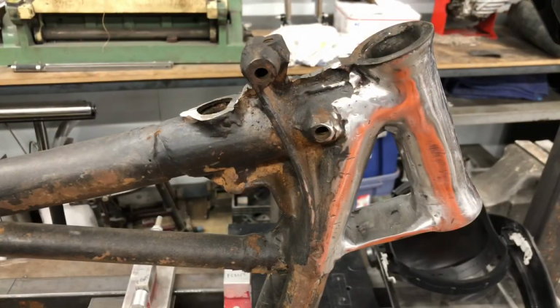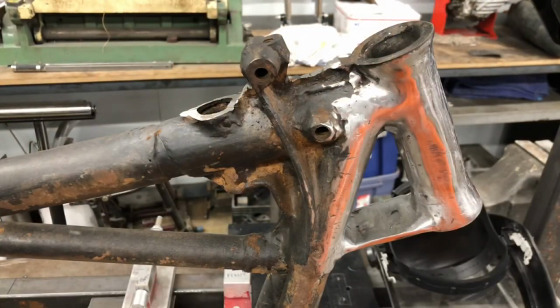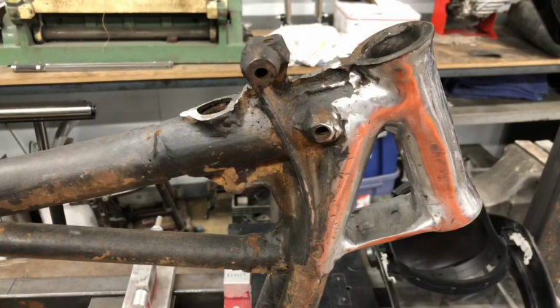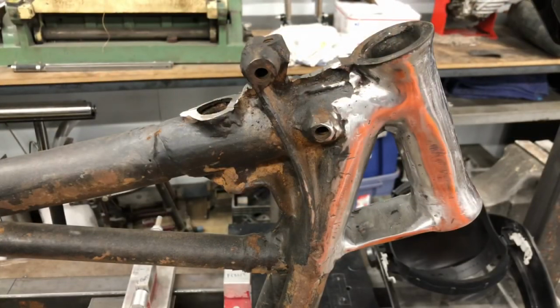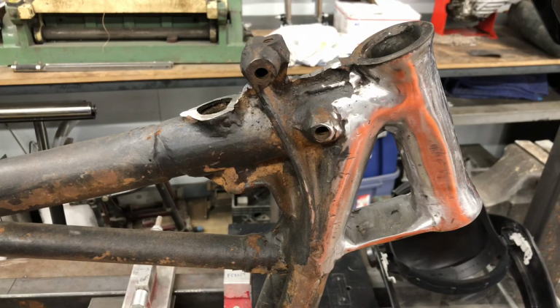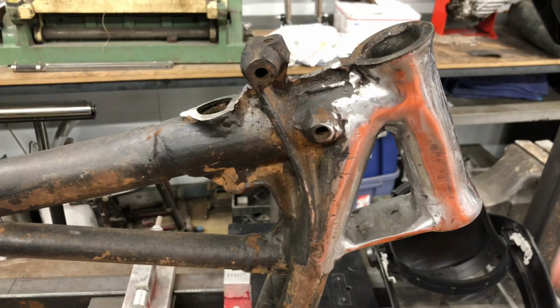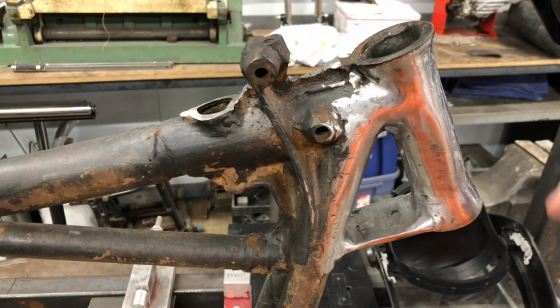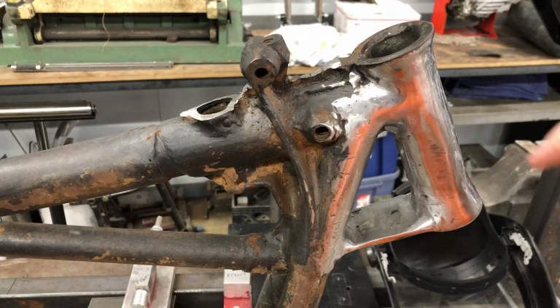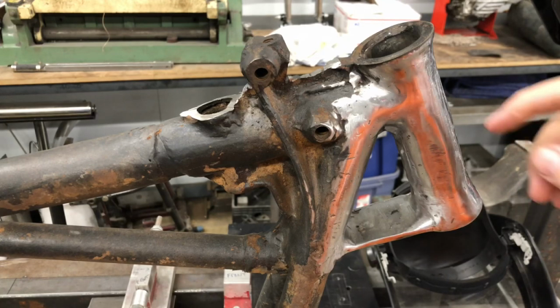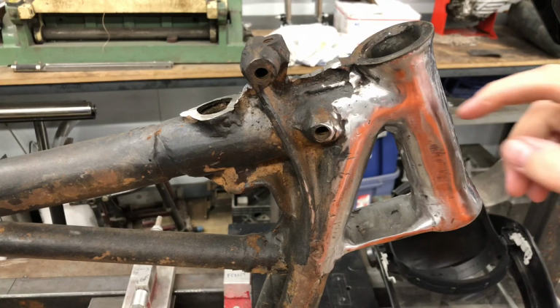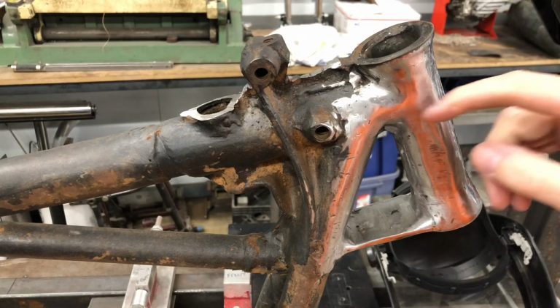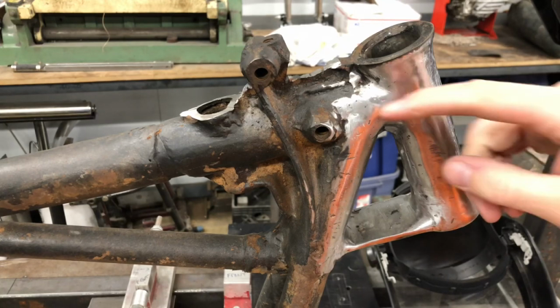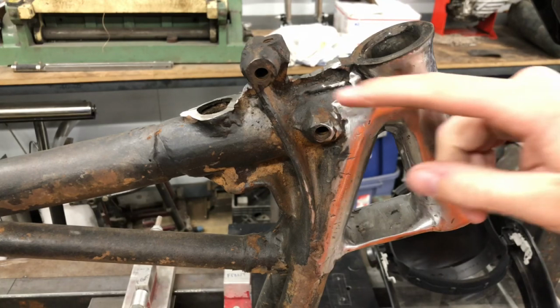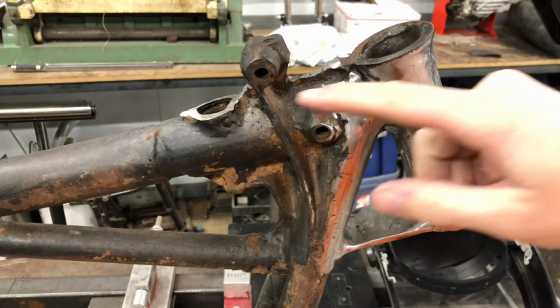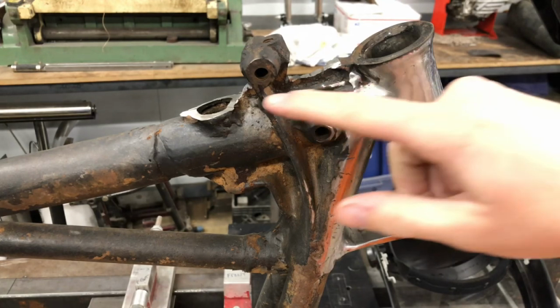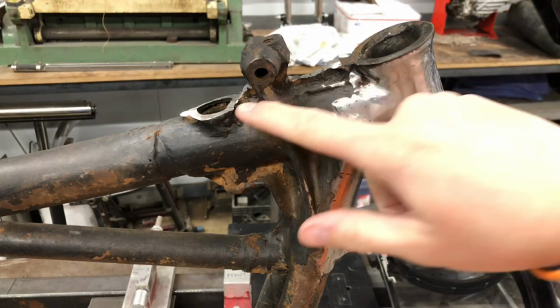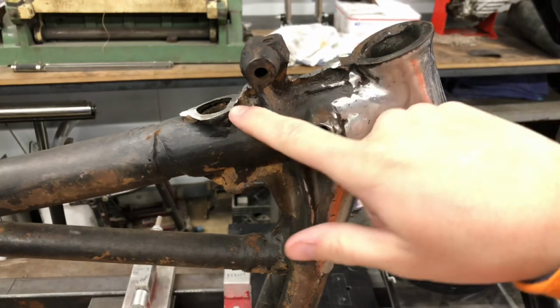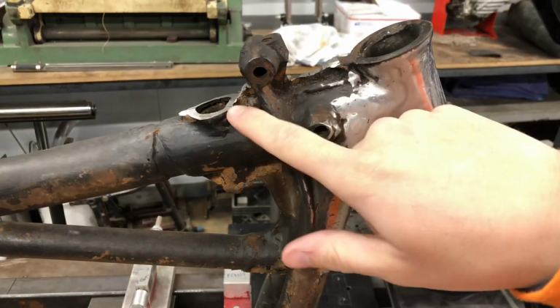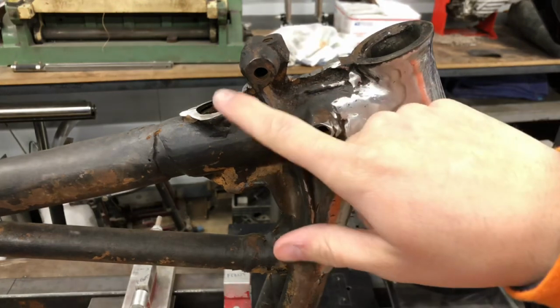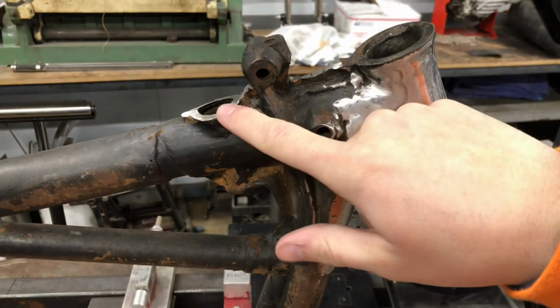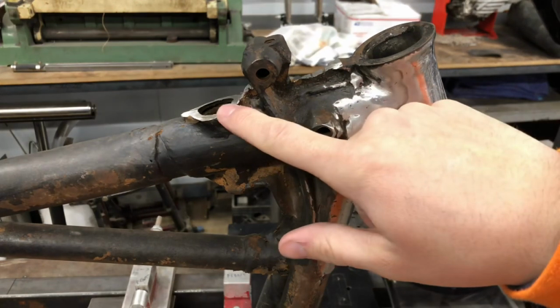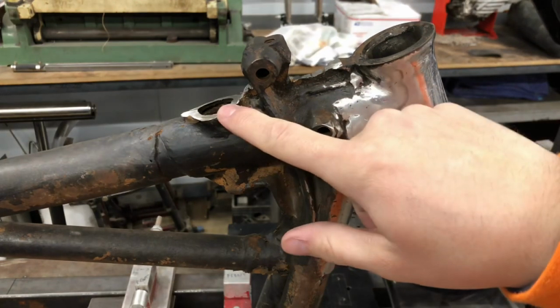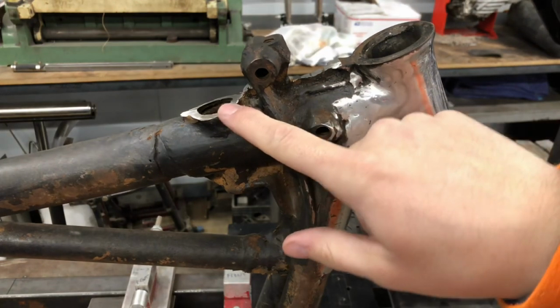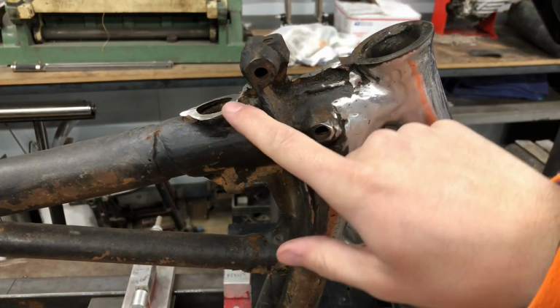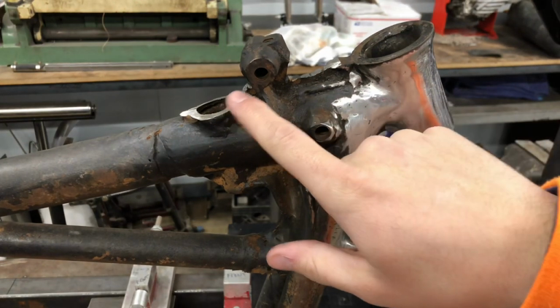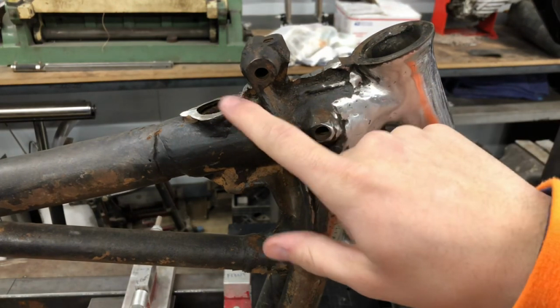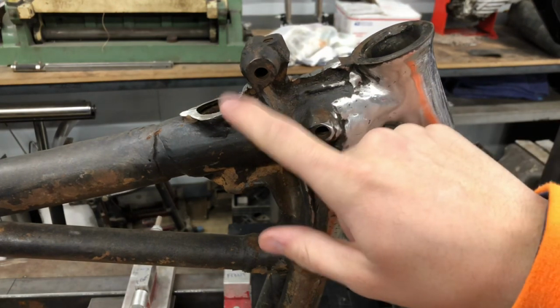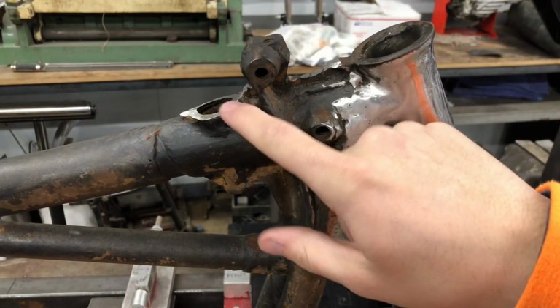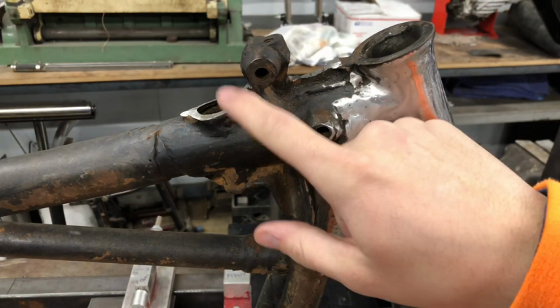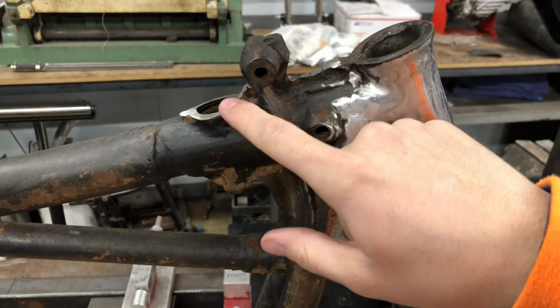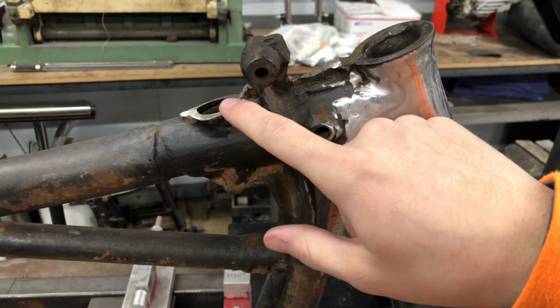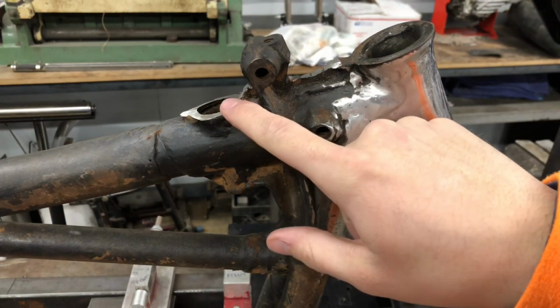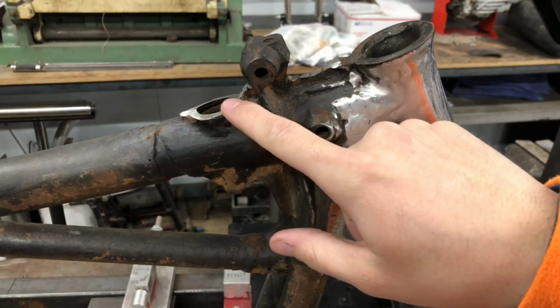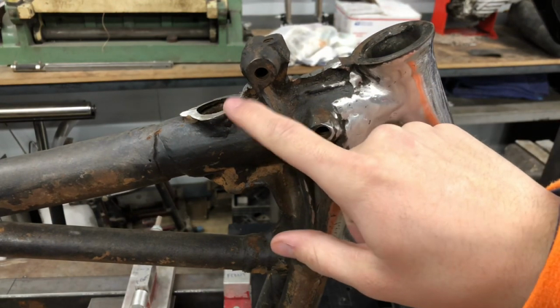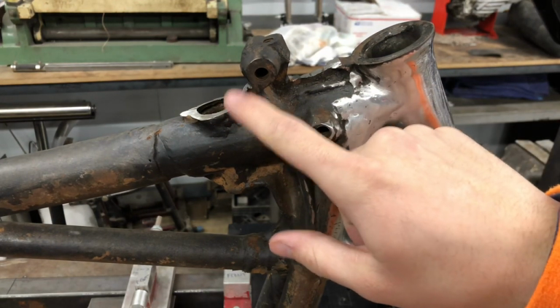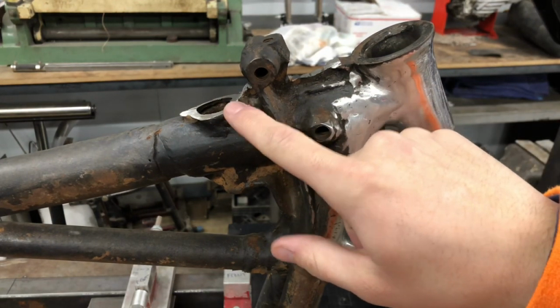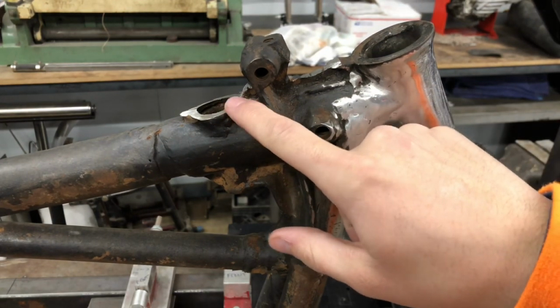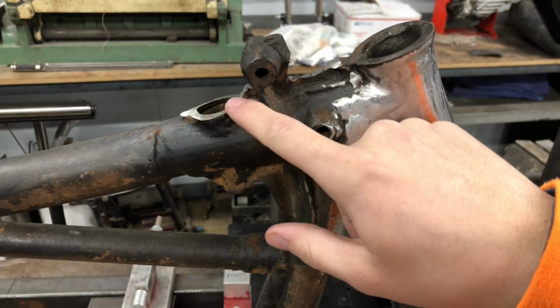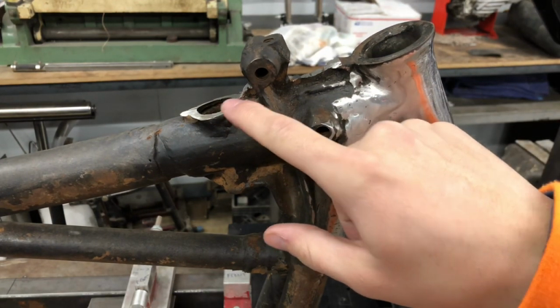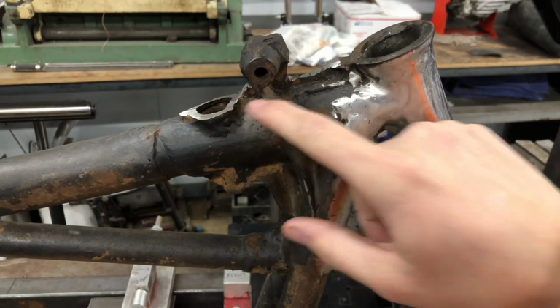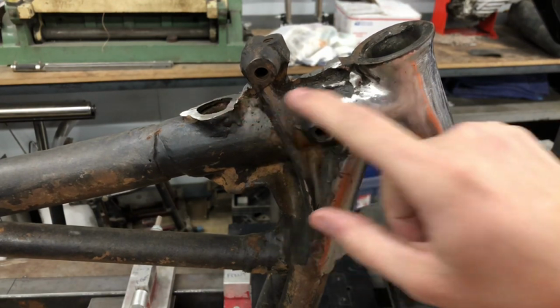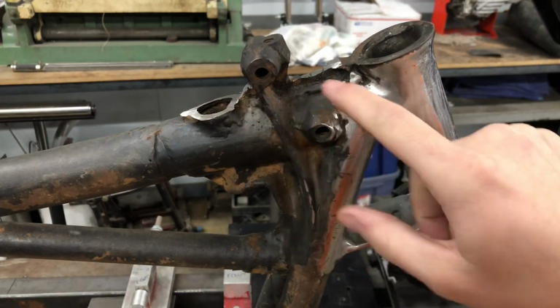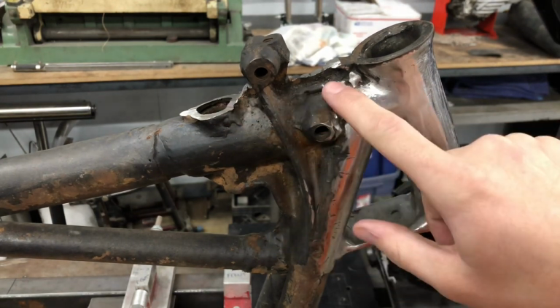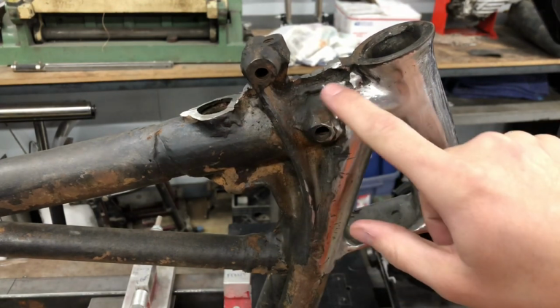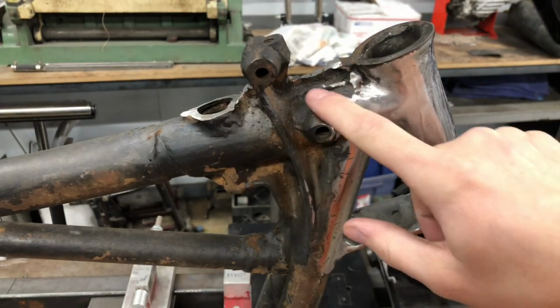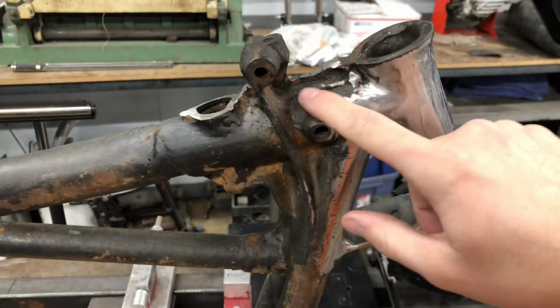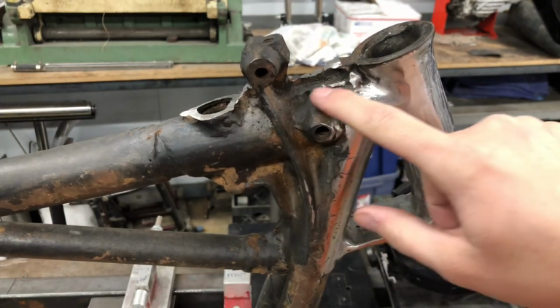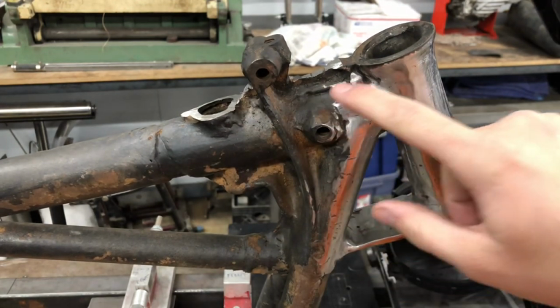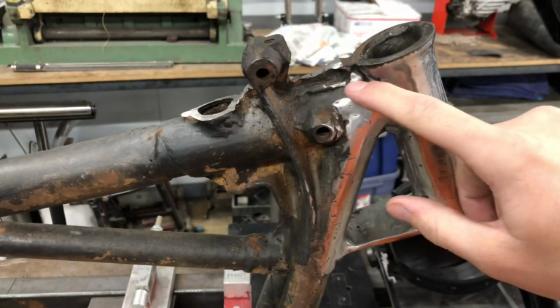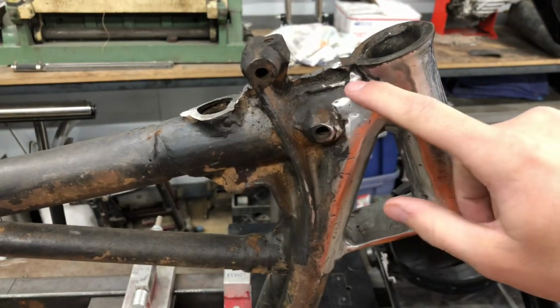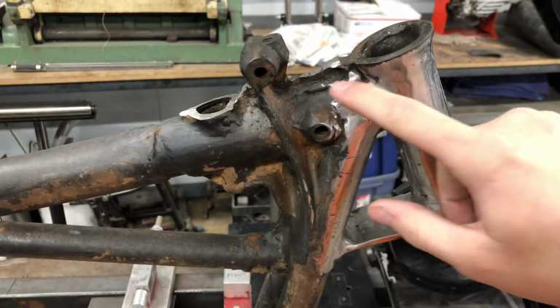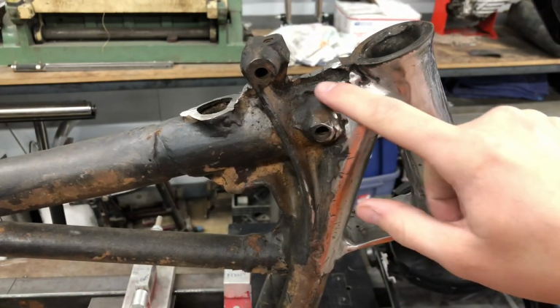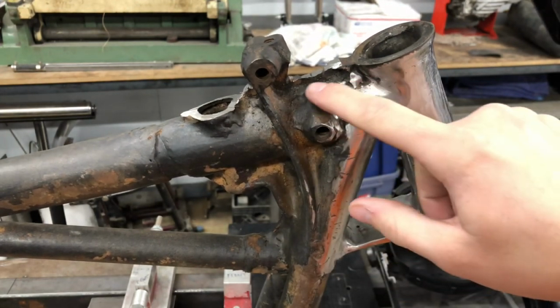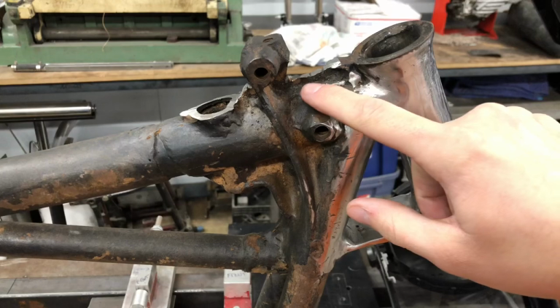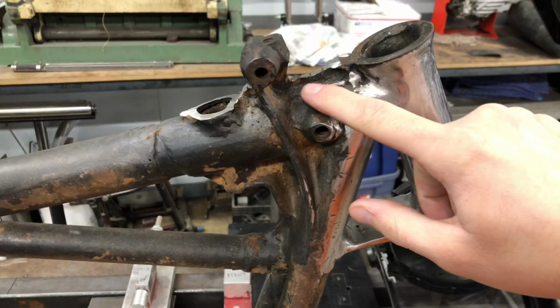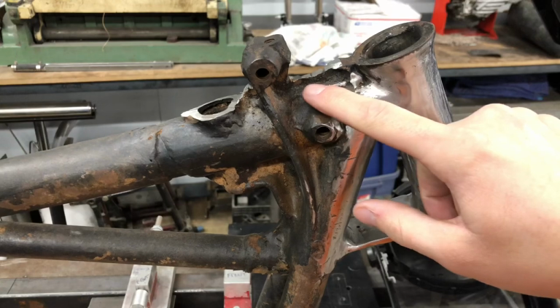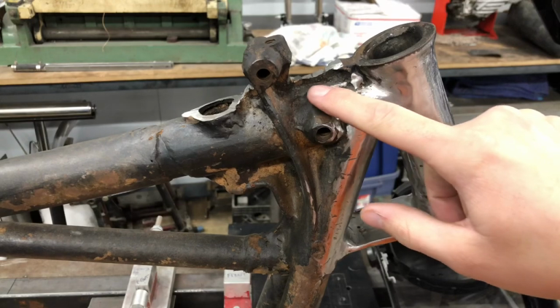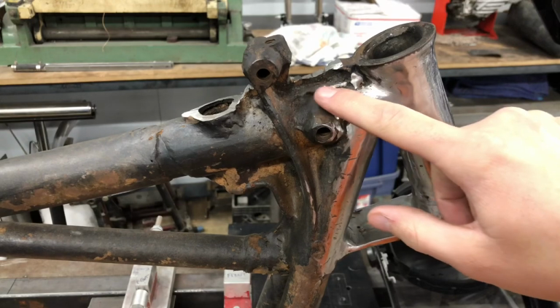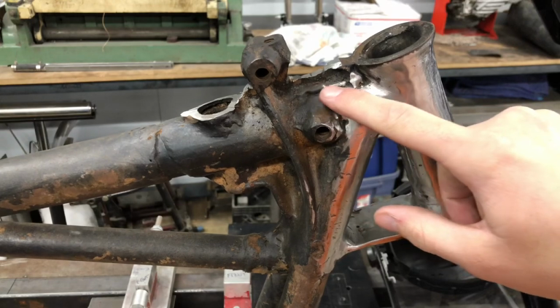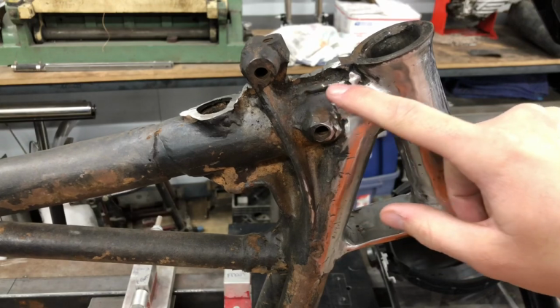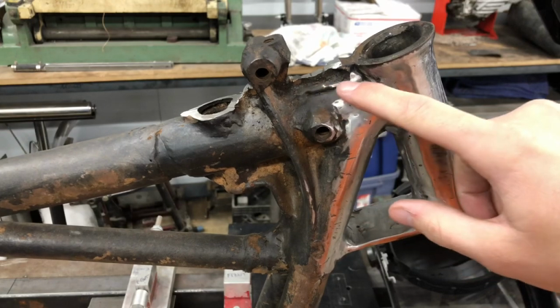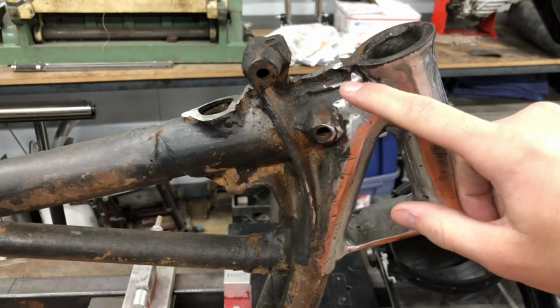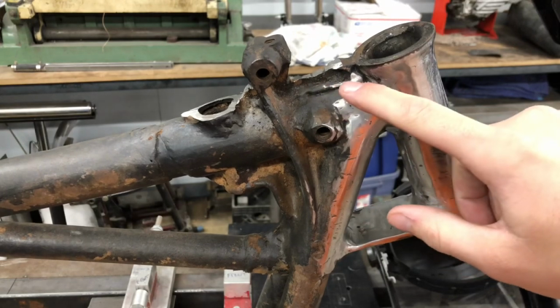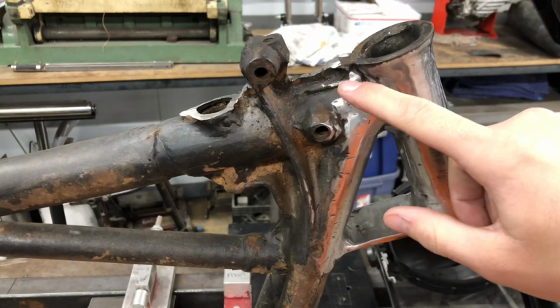I got the bulk of what was there out with the cutoff wheel, and now I'm gonna have to grind down the rest of it.